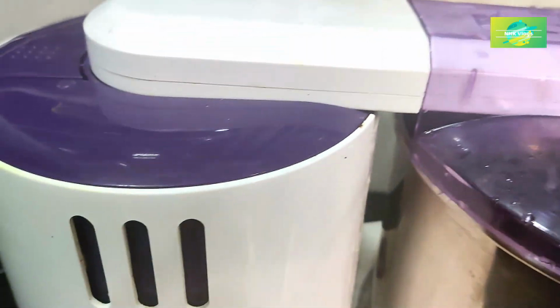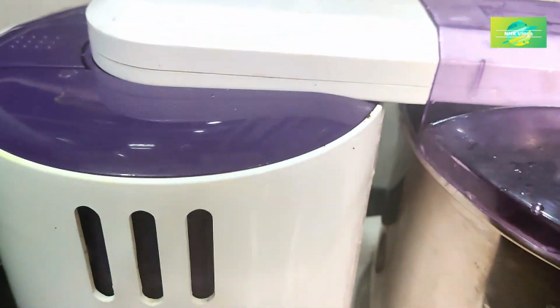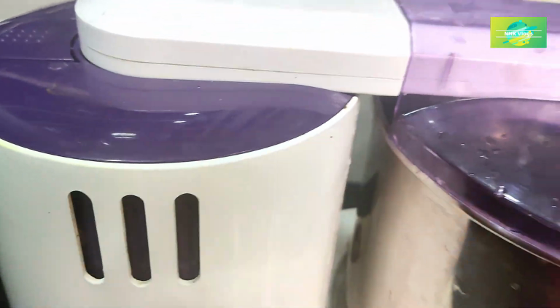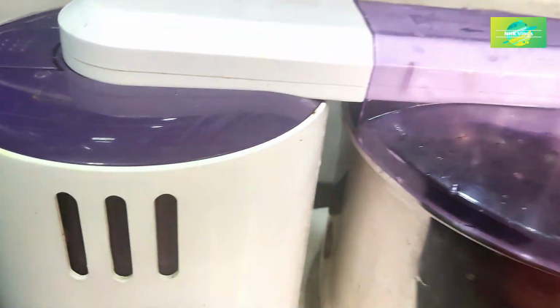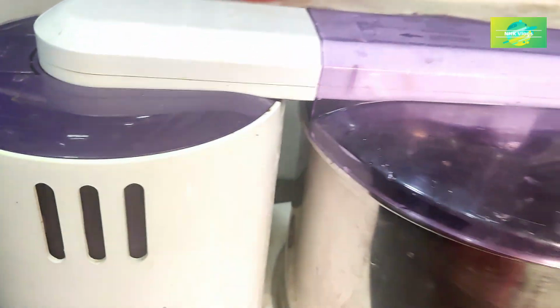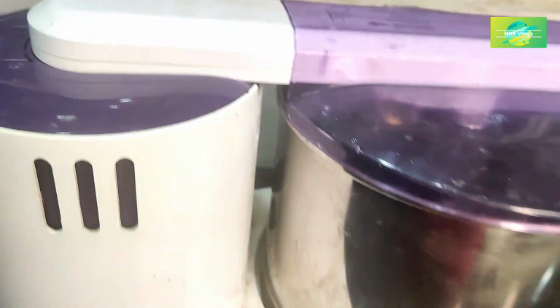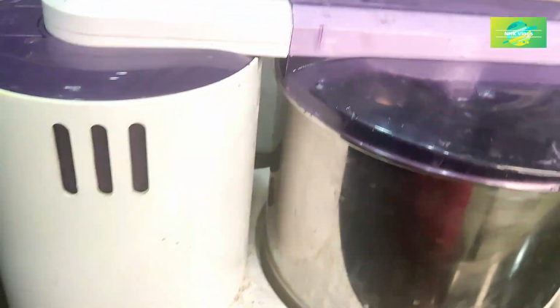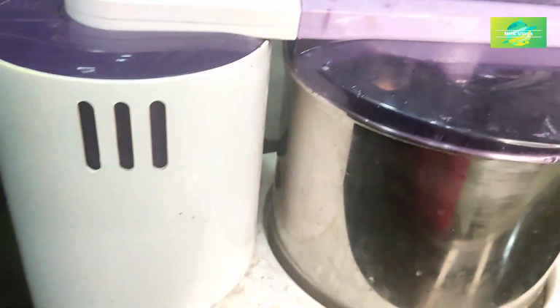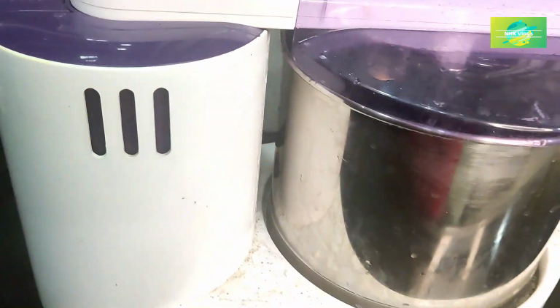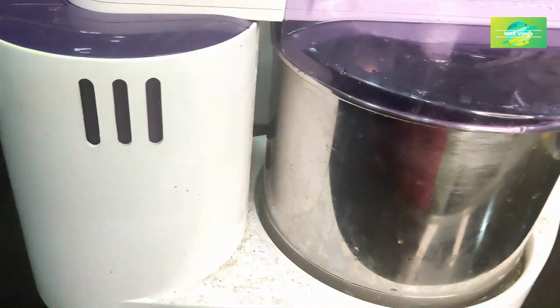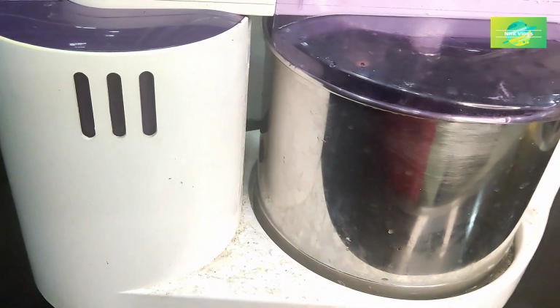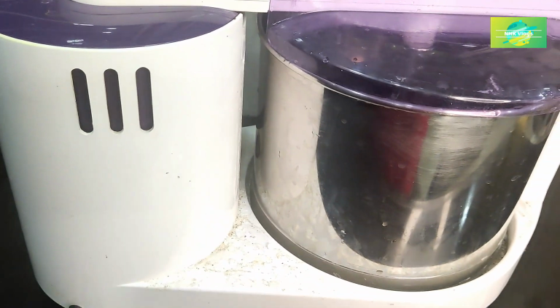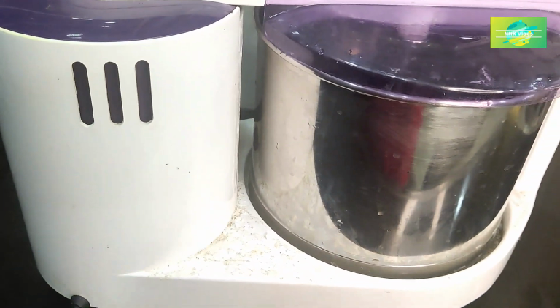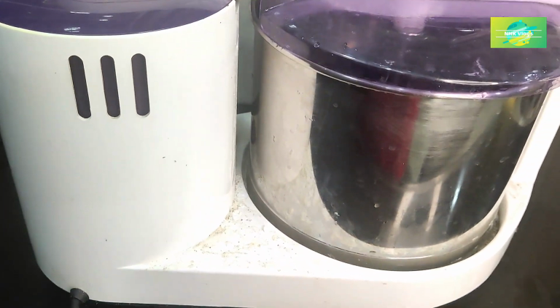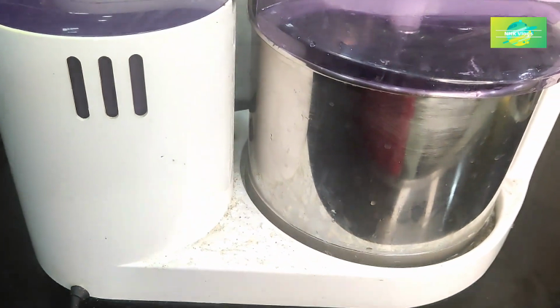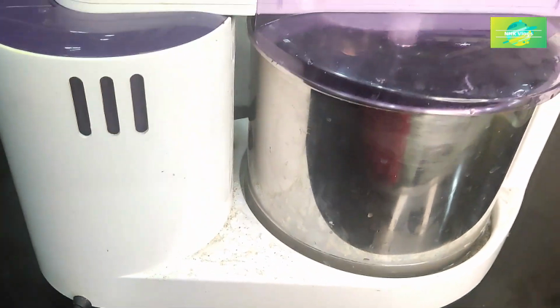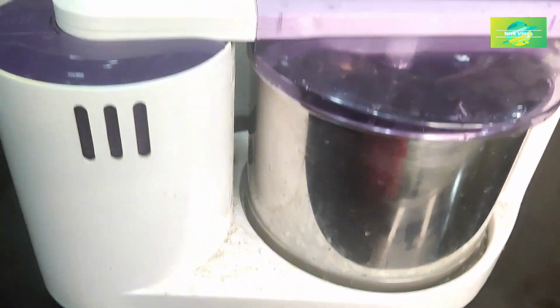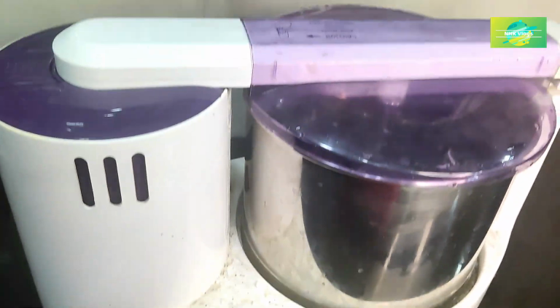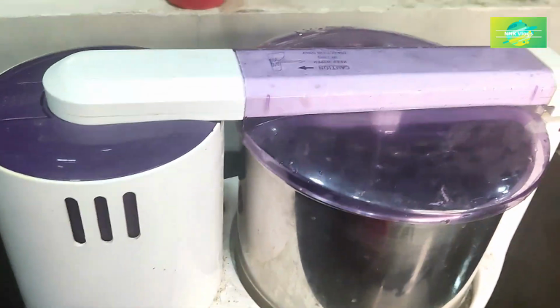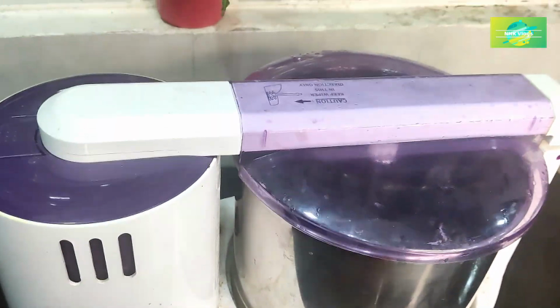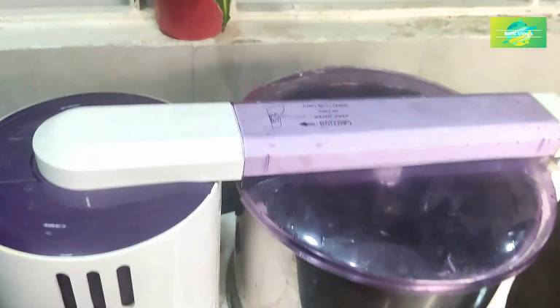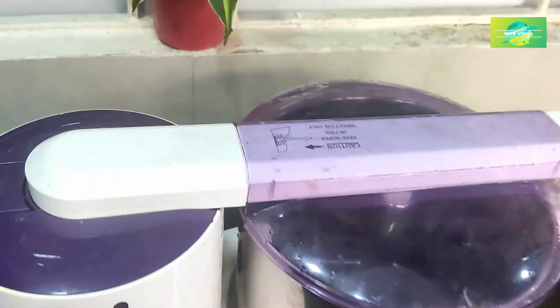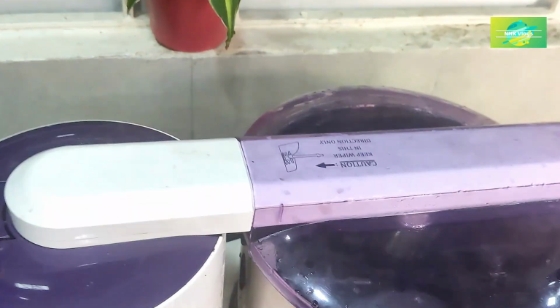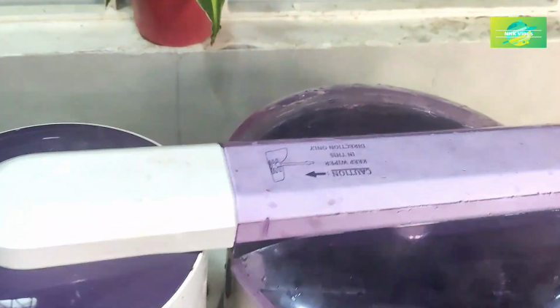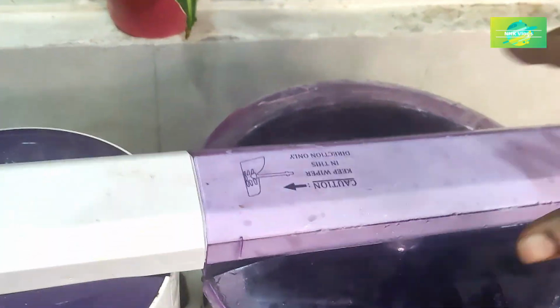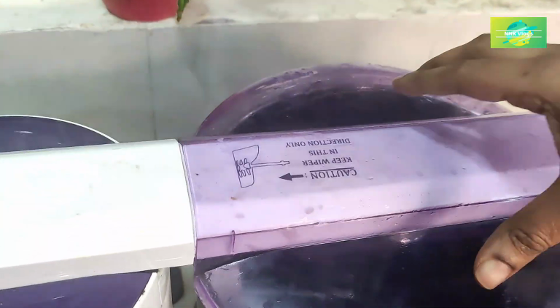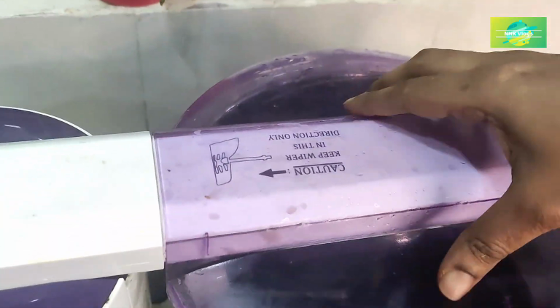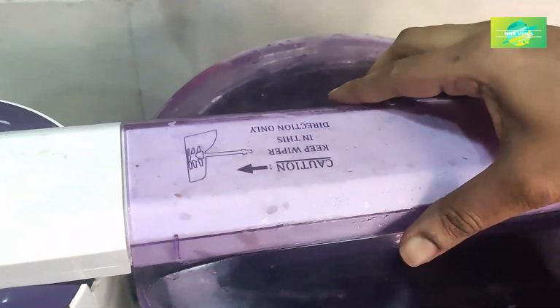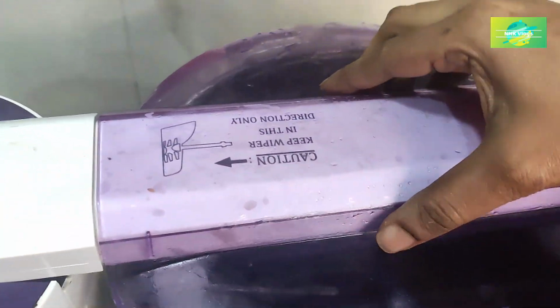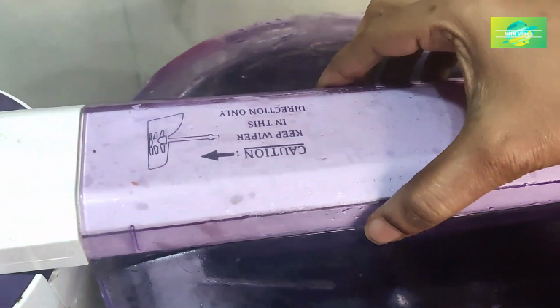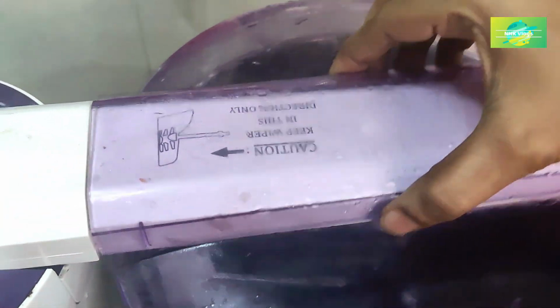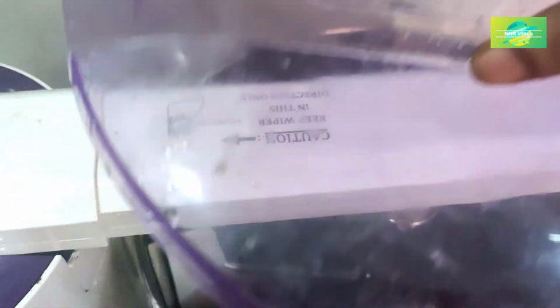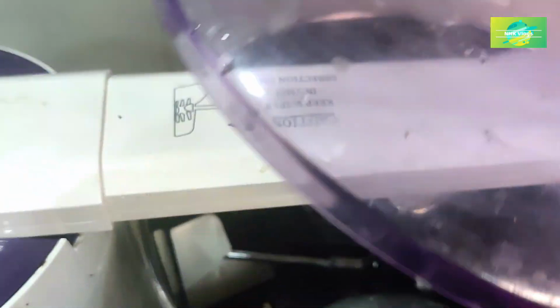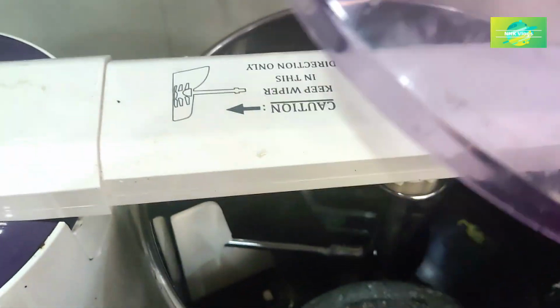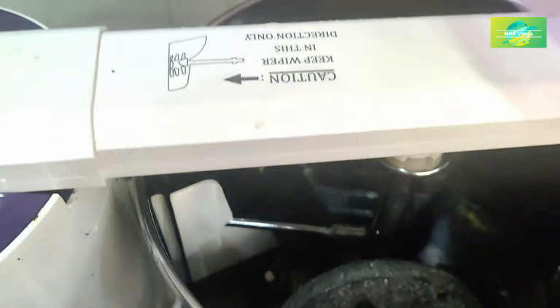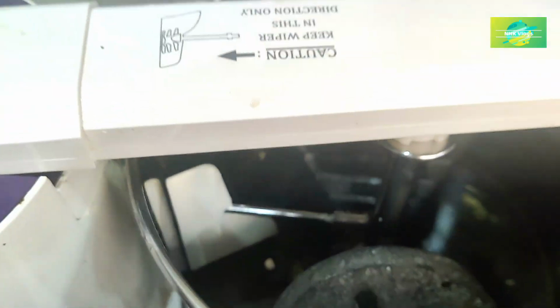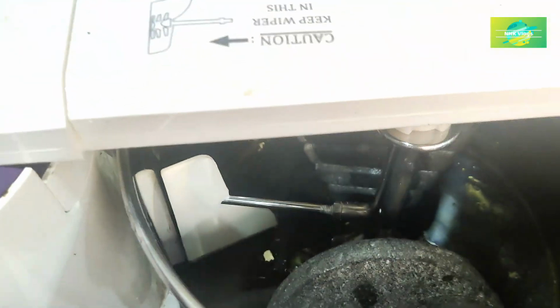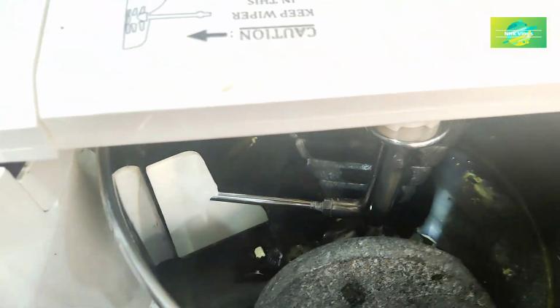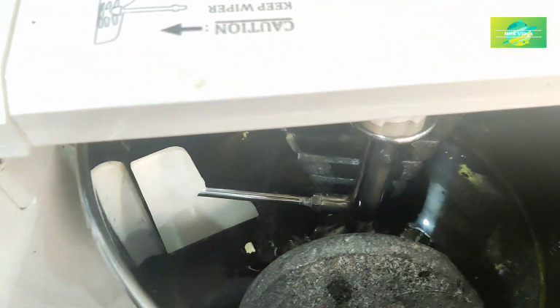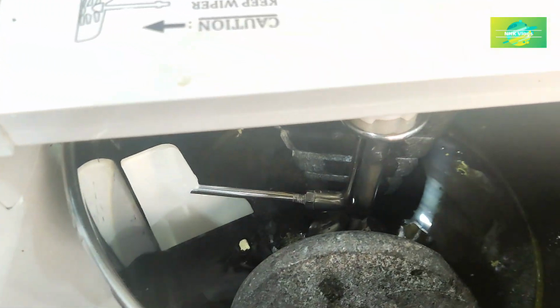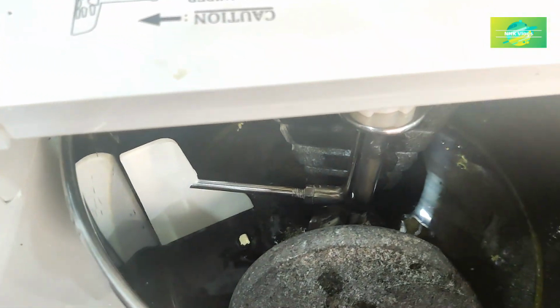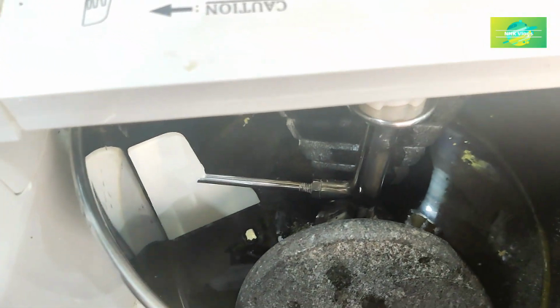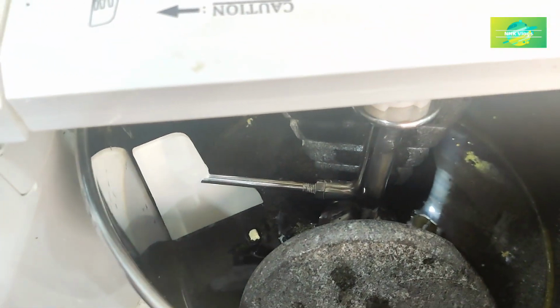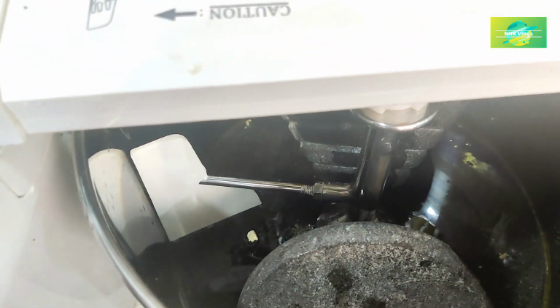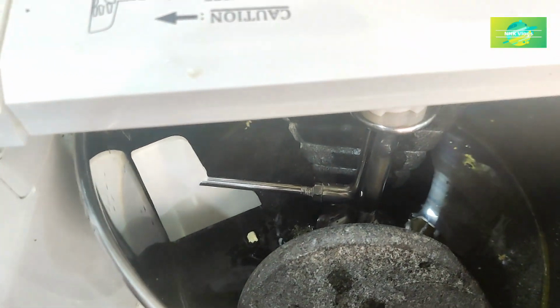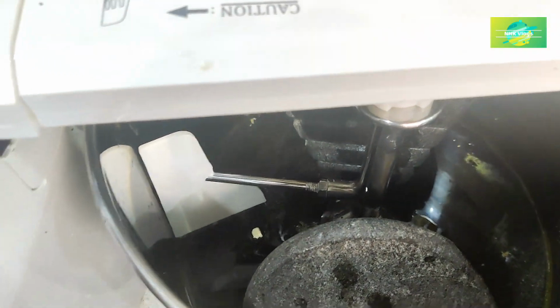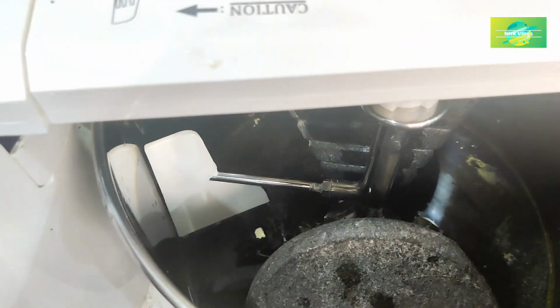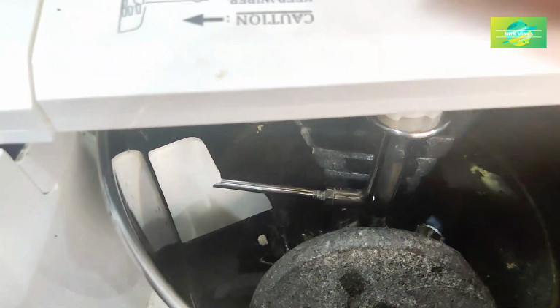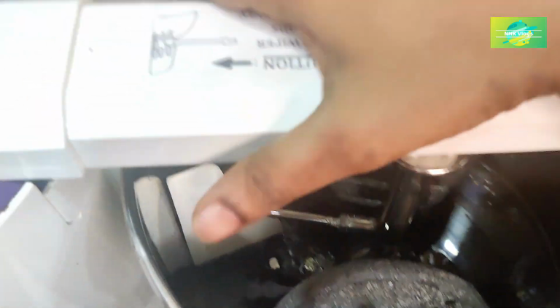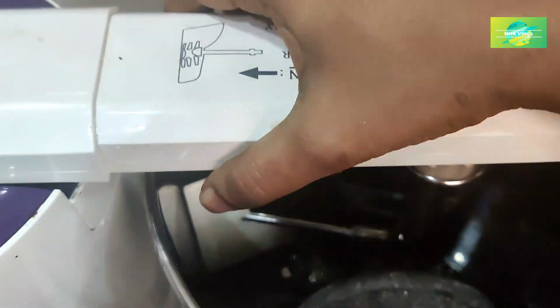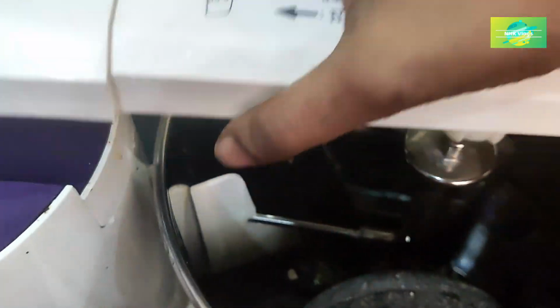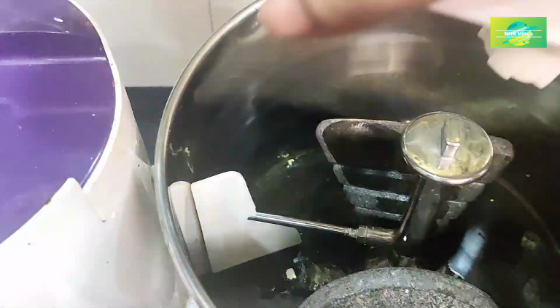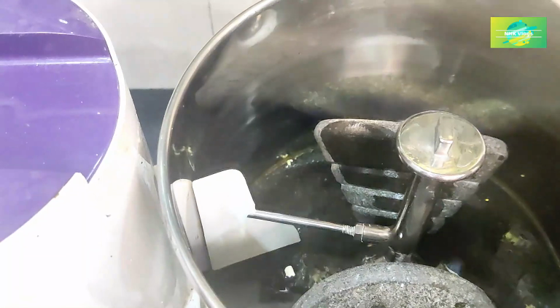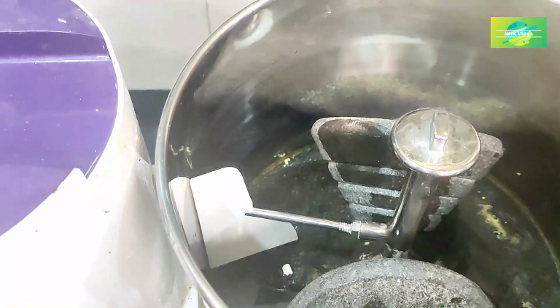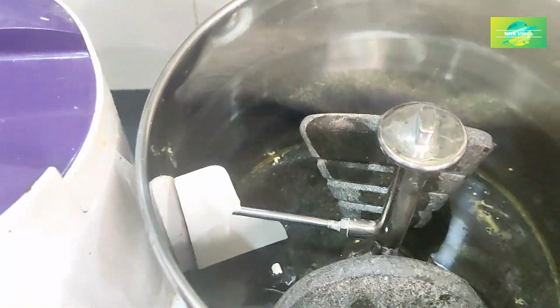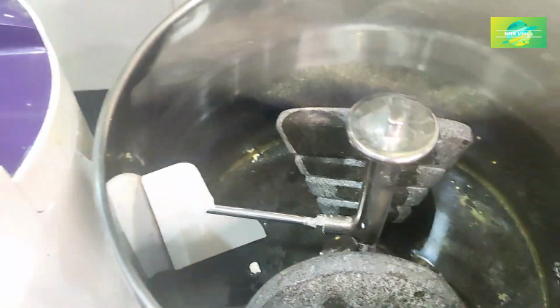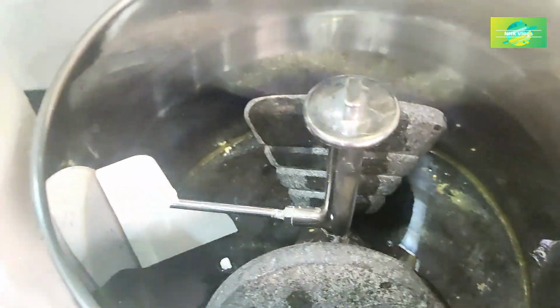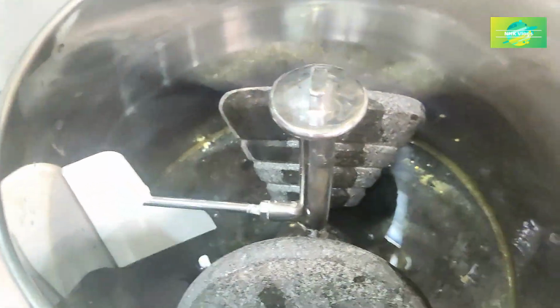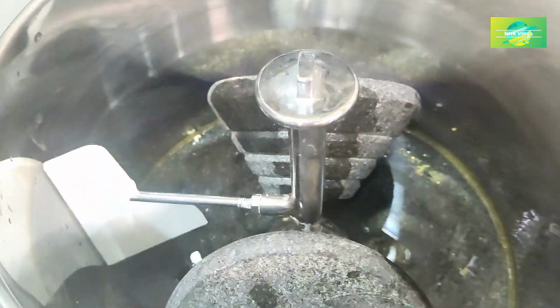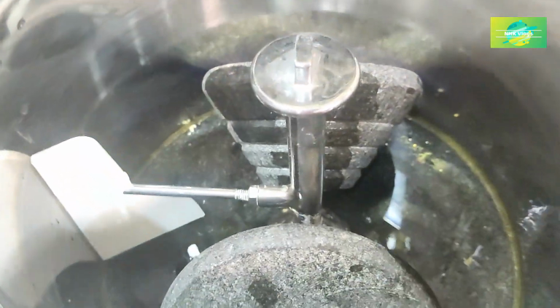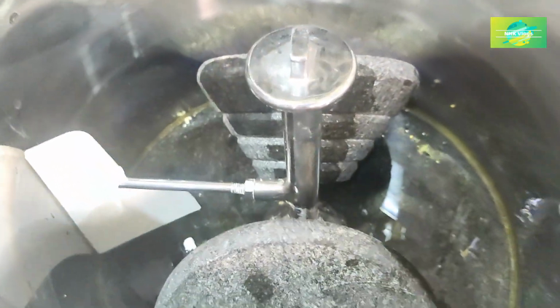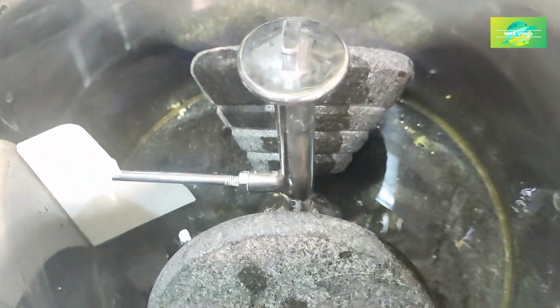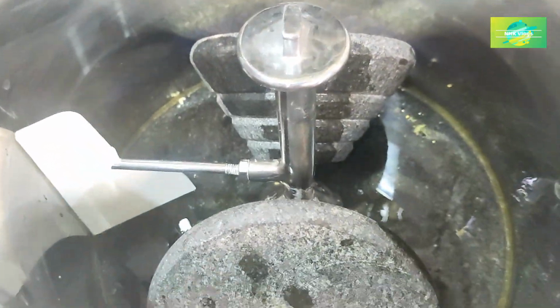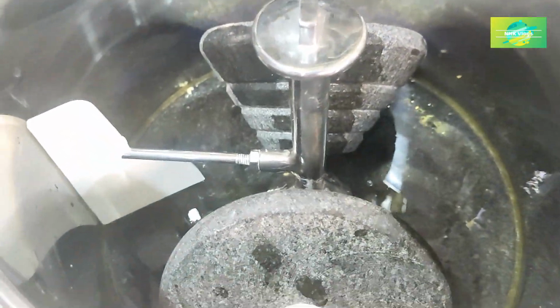This is a tabletop wet grinder. This is 1.25 kg. I'm going to clean it up in a small size. We will use this grinder.